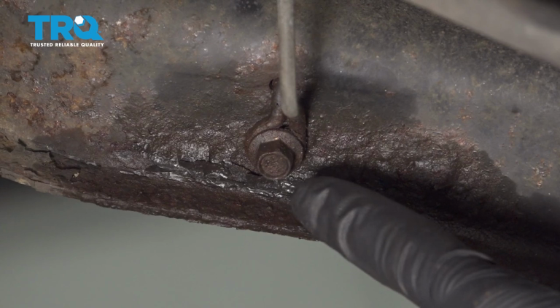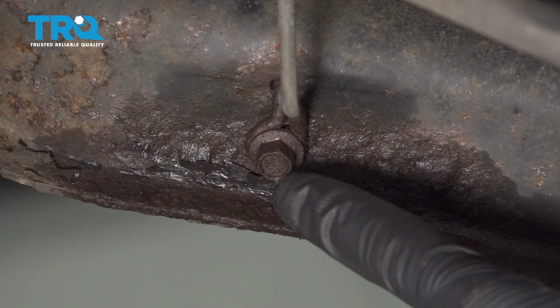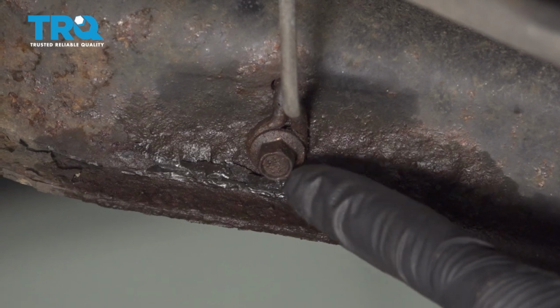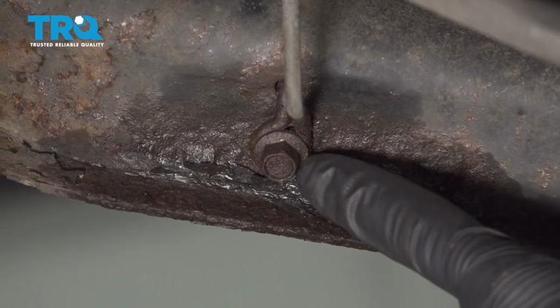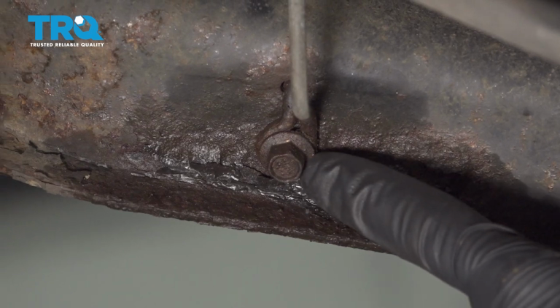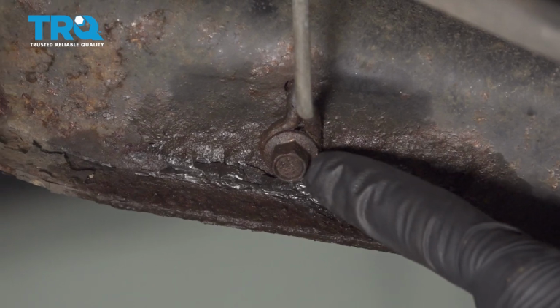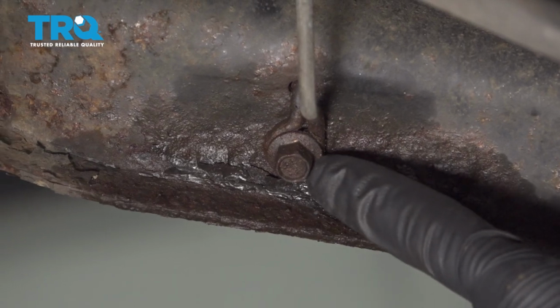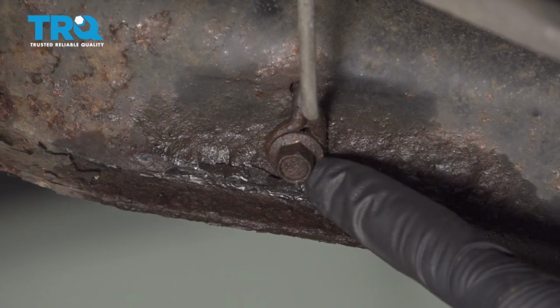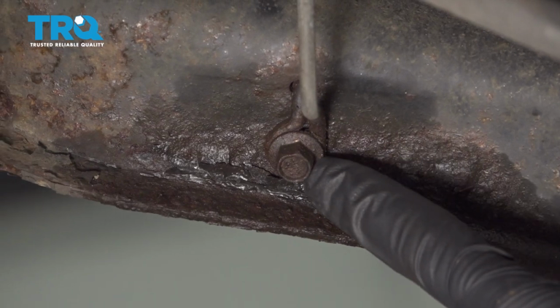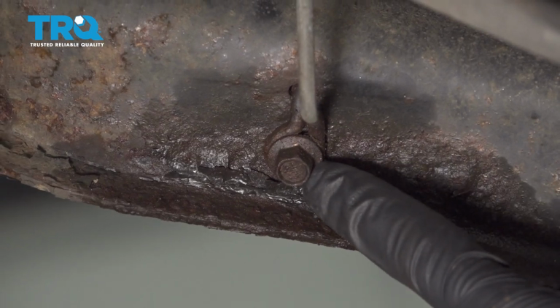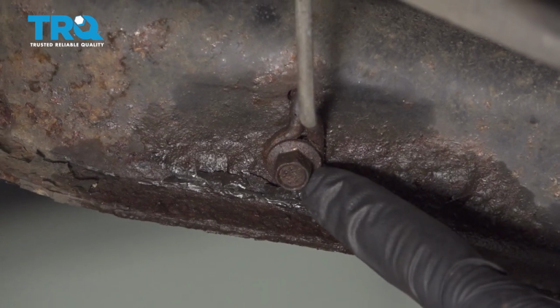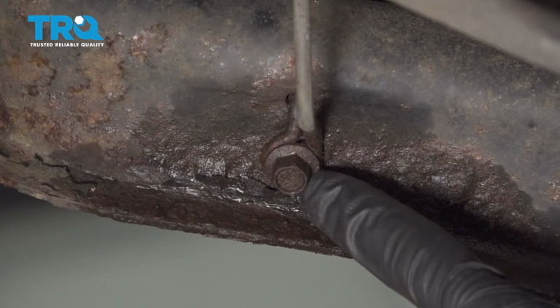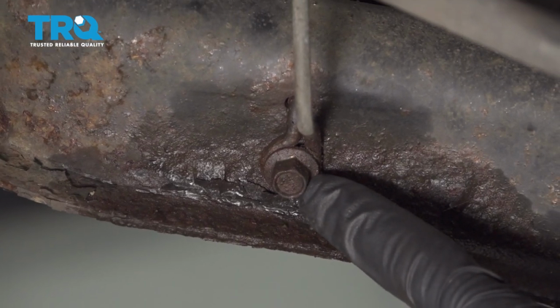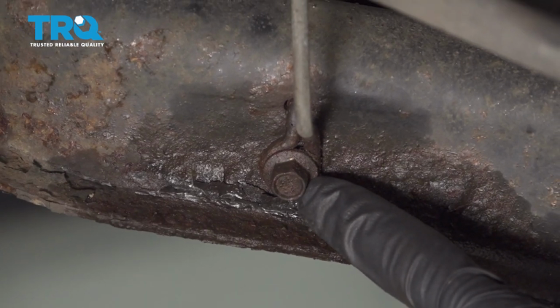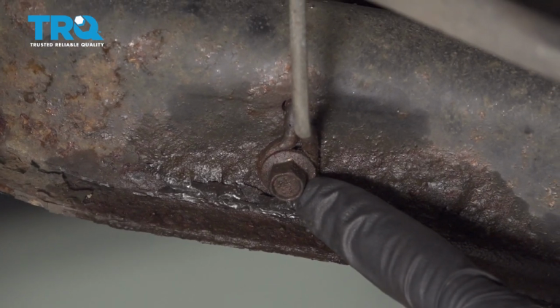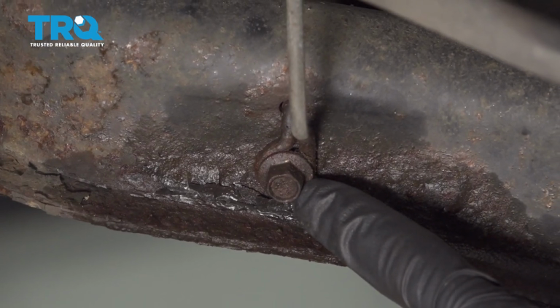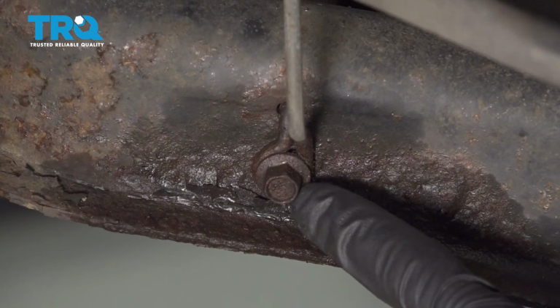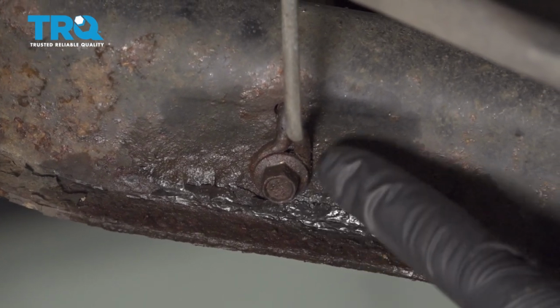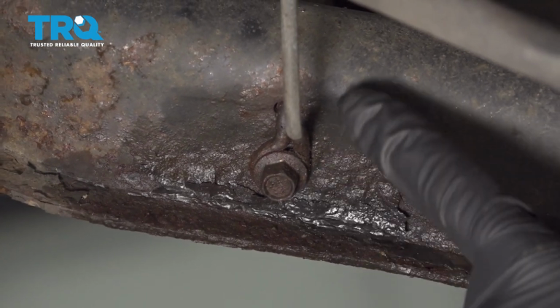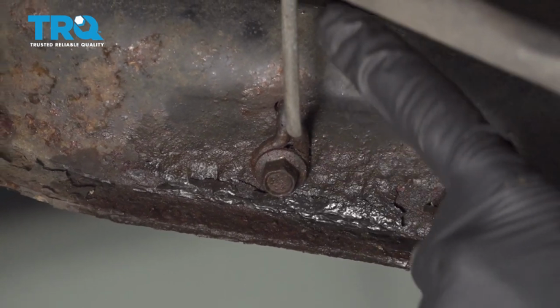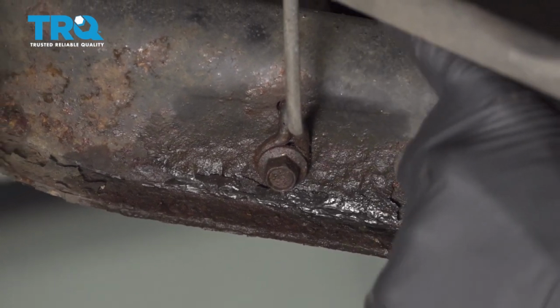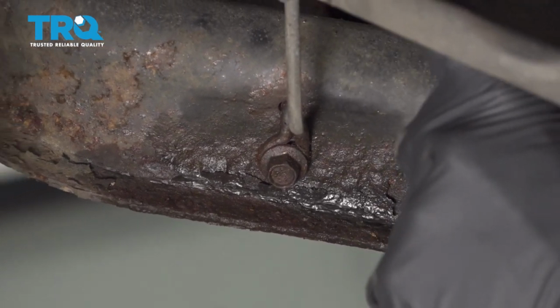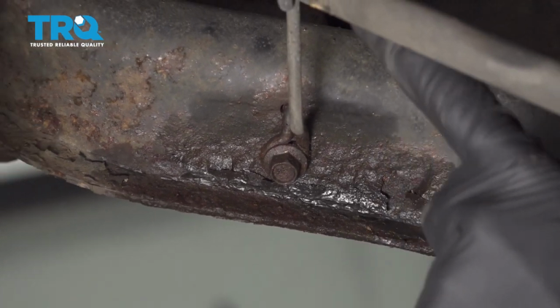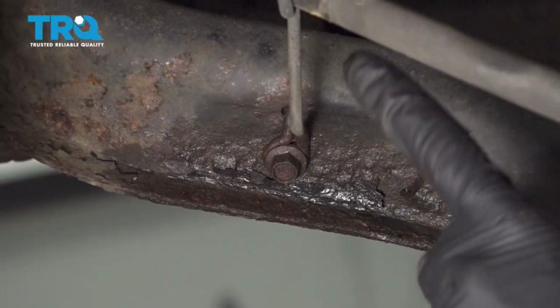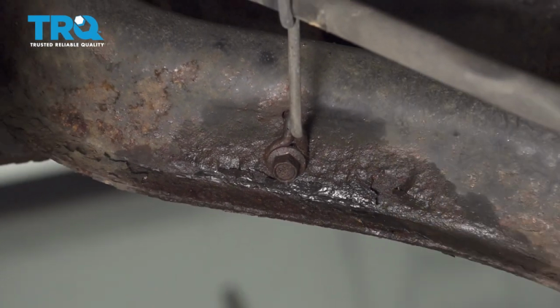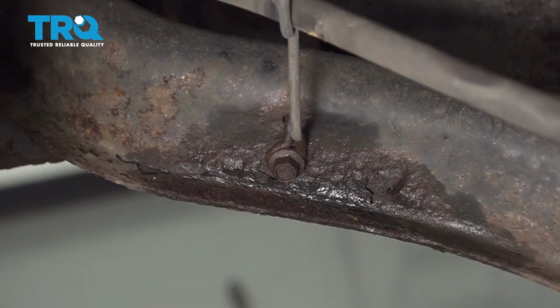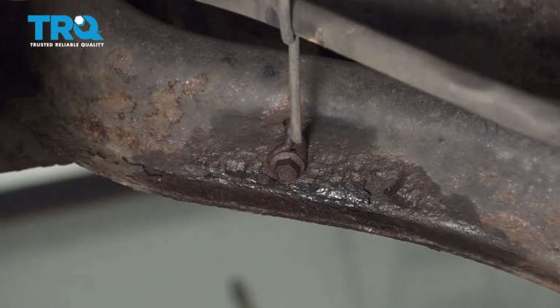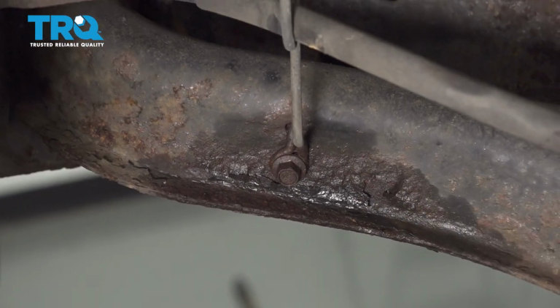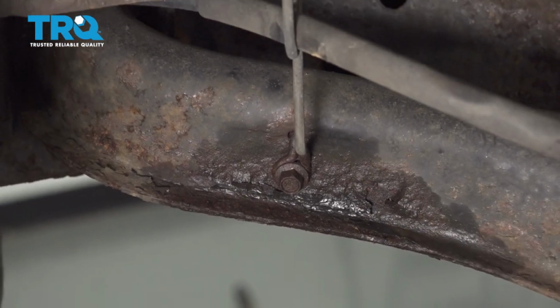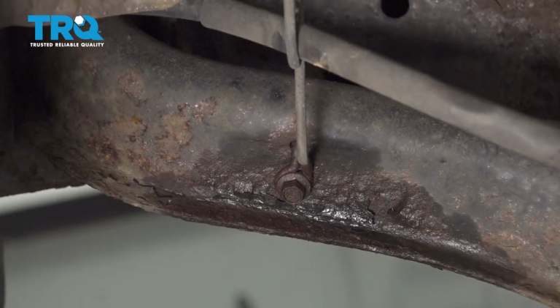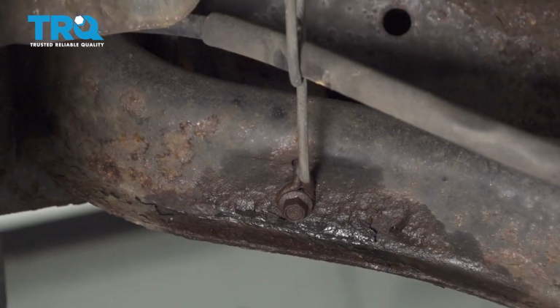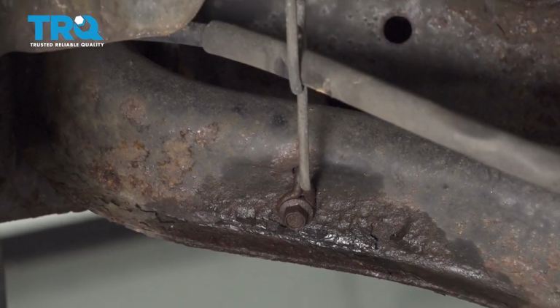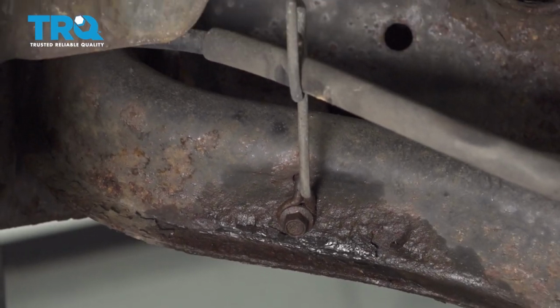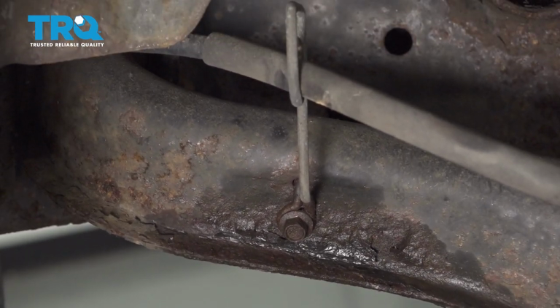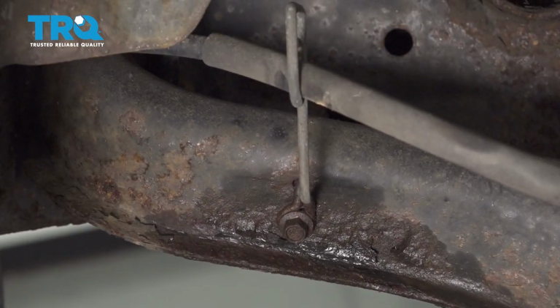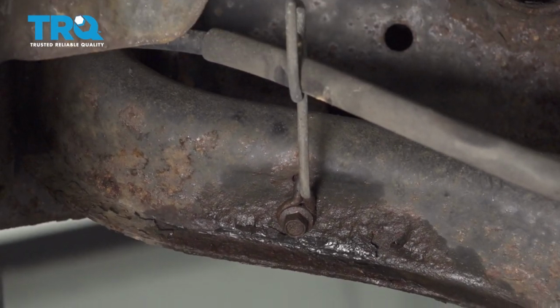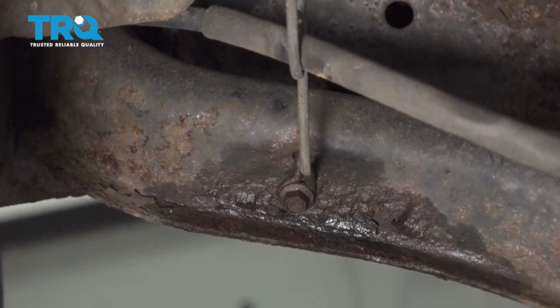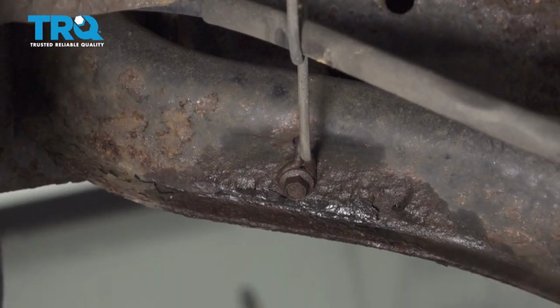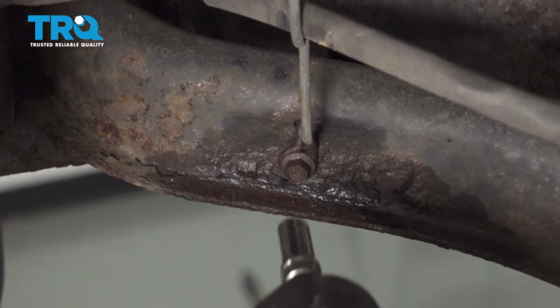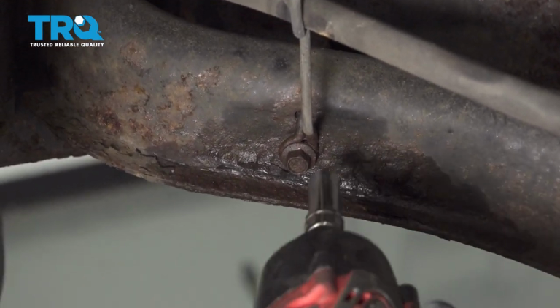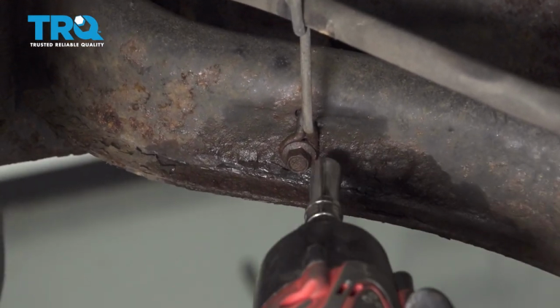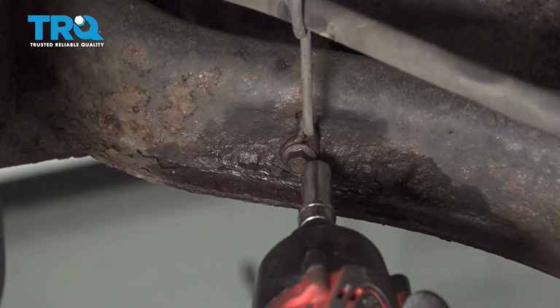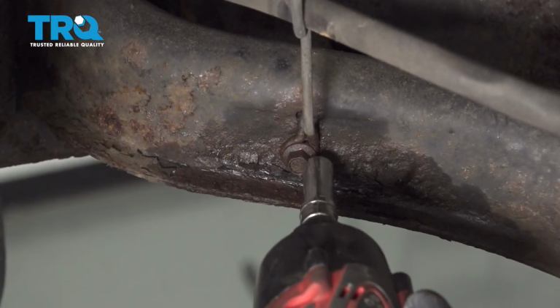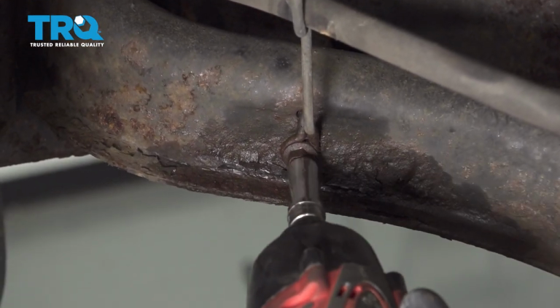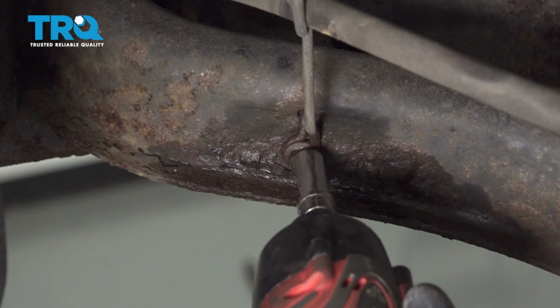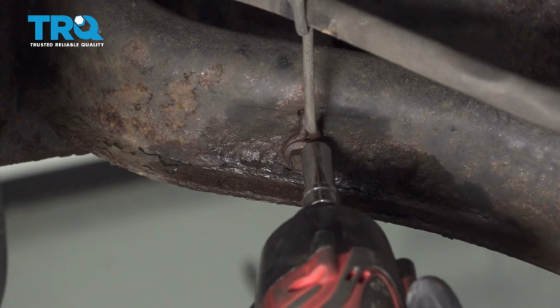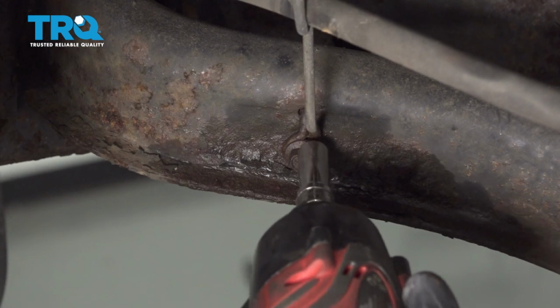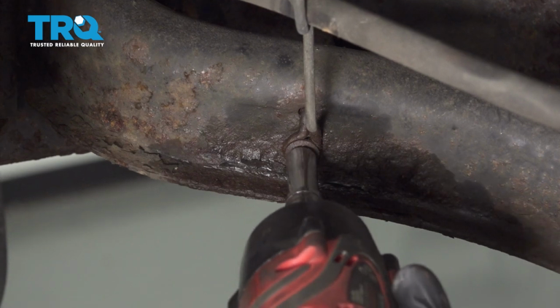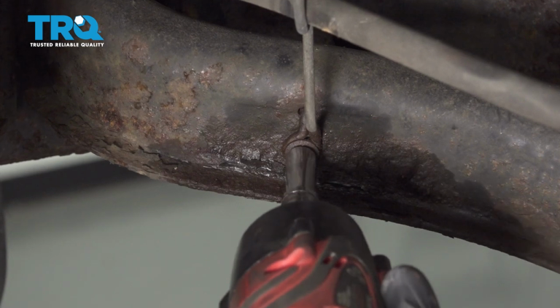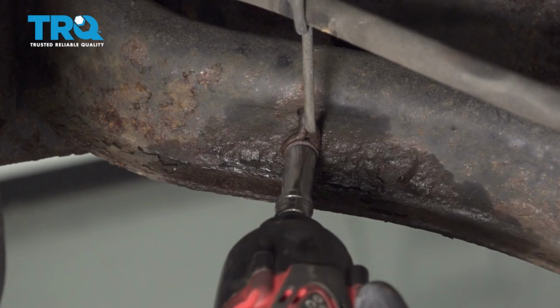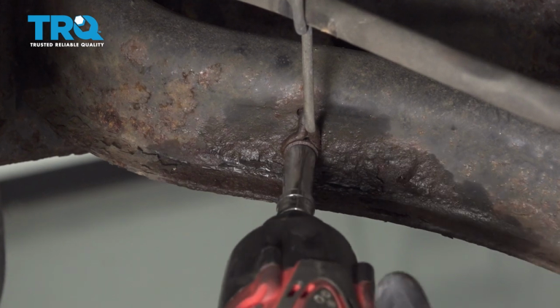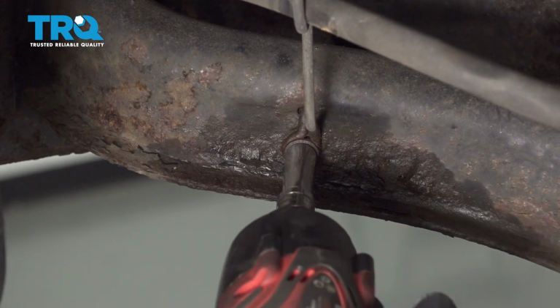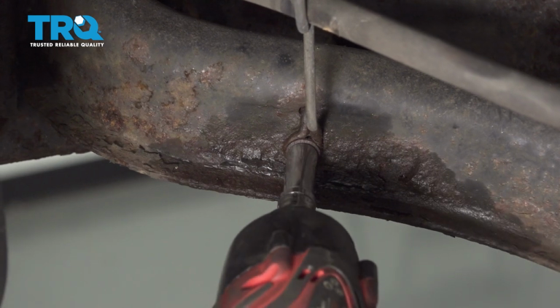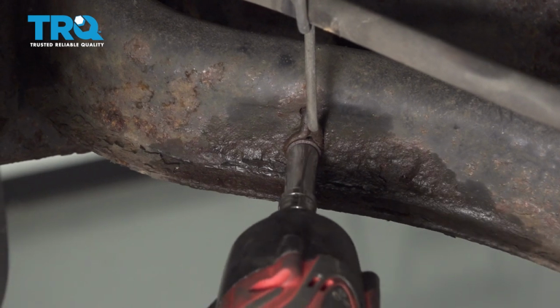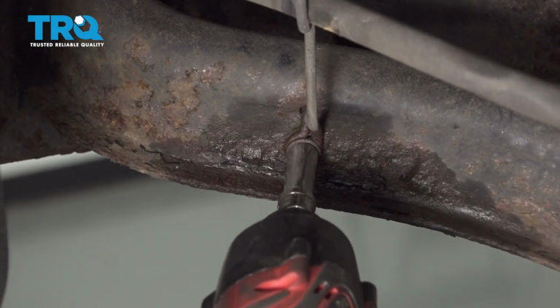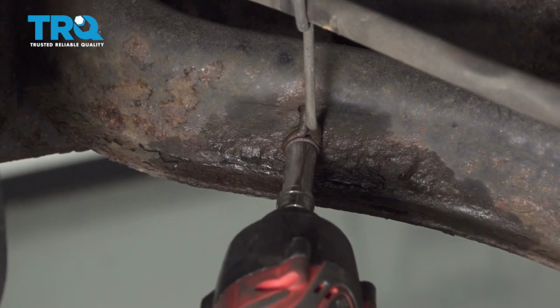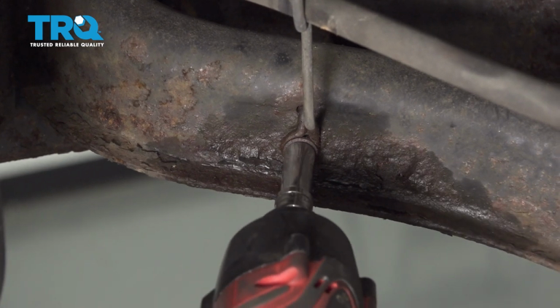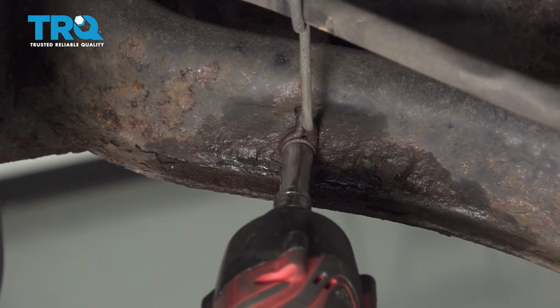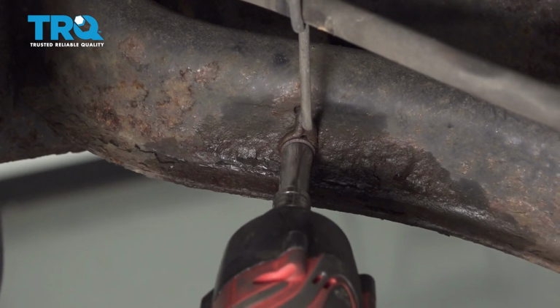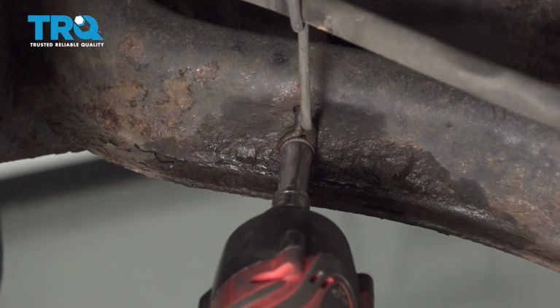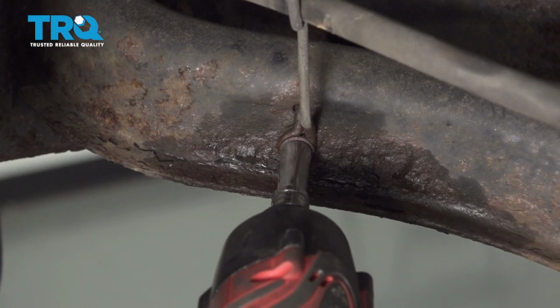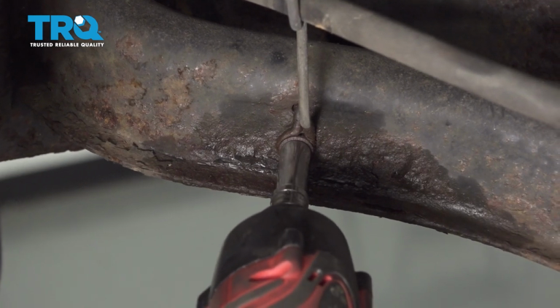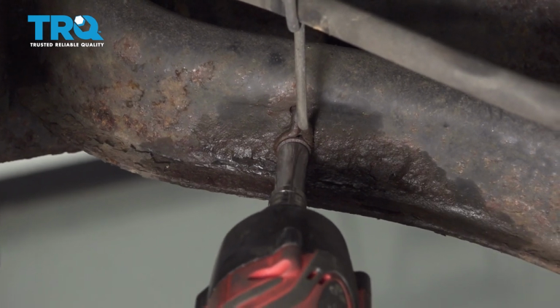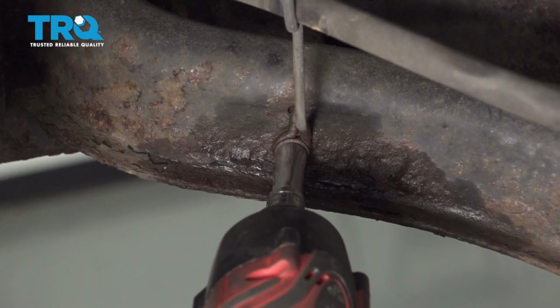Let's make our way right here. We're going to go ahead and remove this bracket for our emergency brake cable. We'll use a 10-millimeter for that.